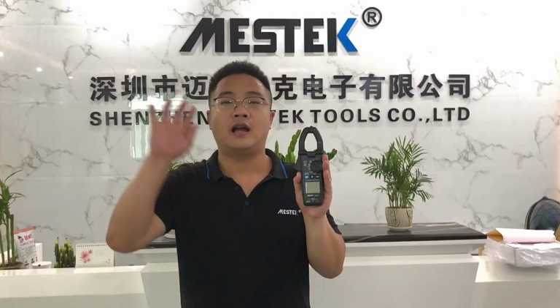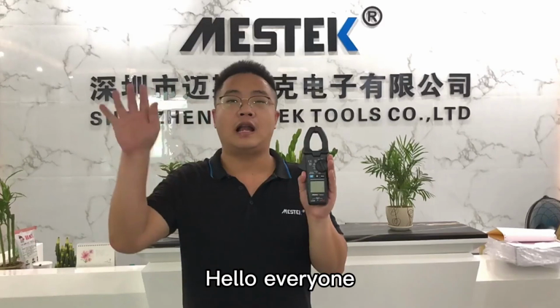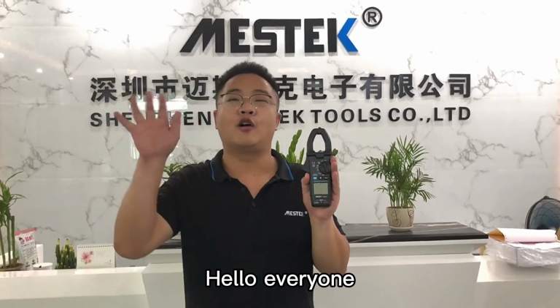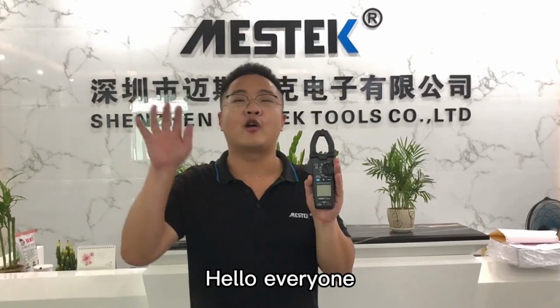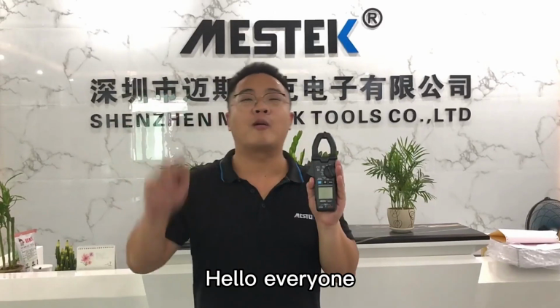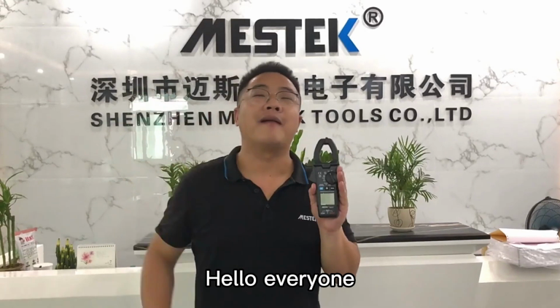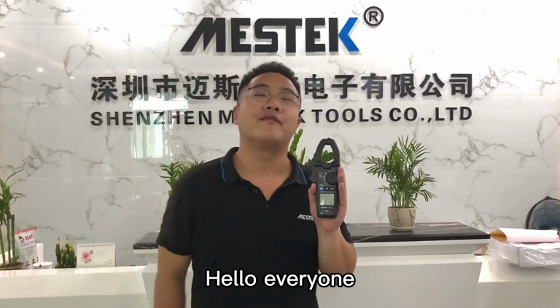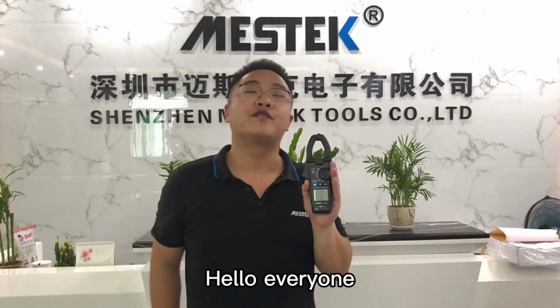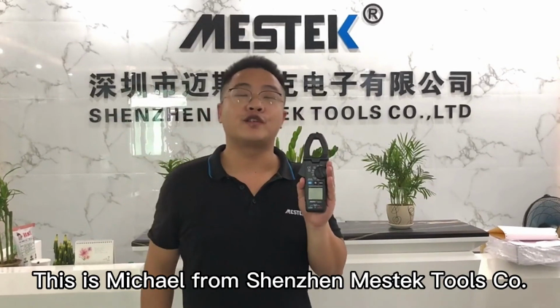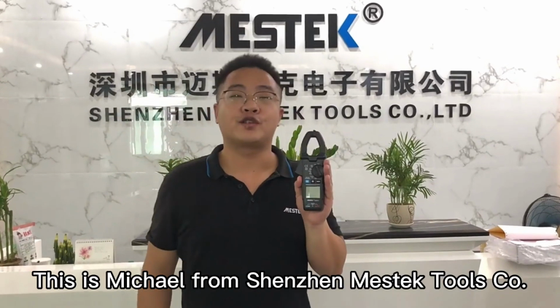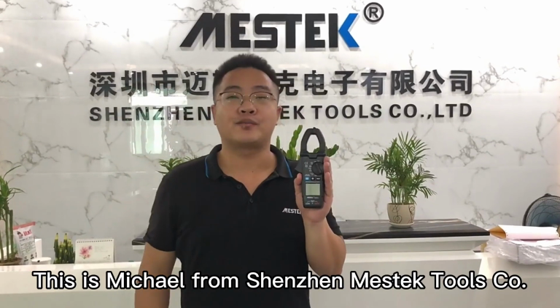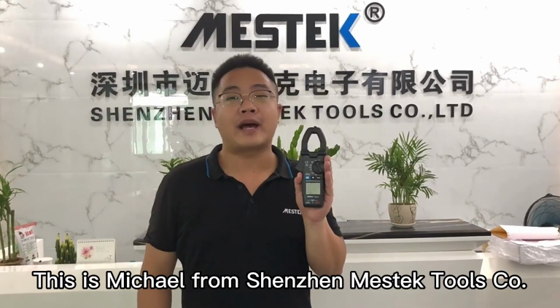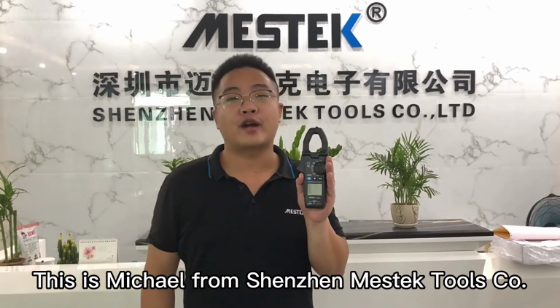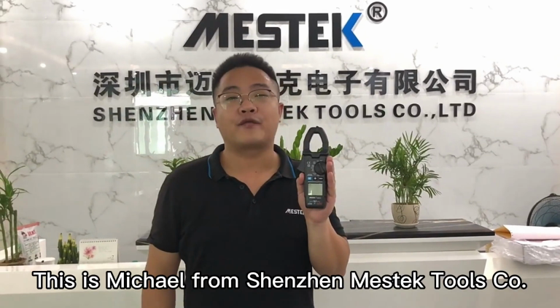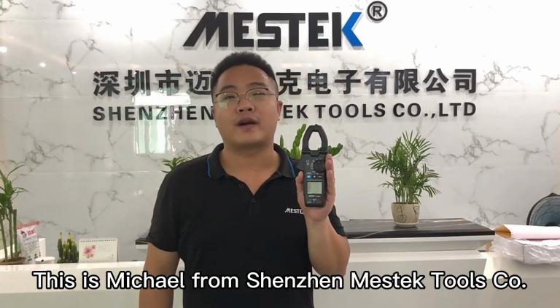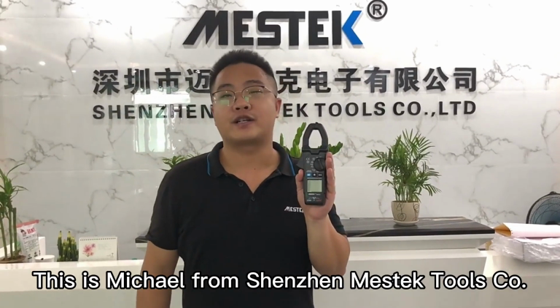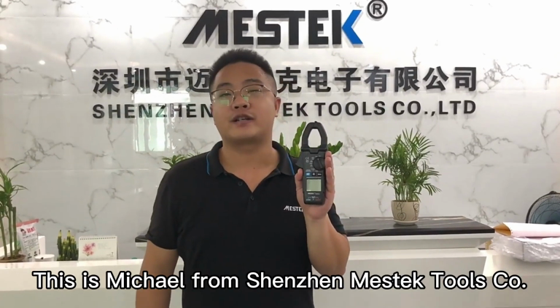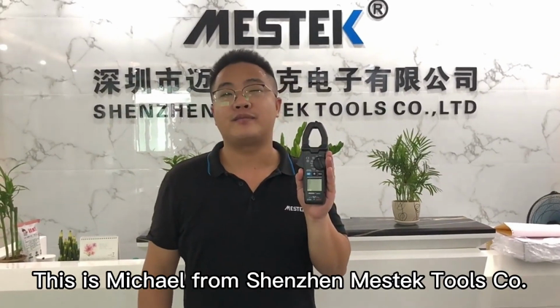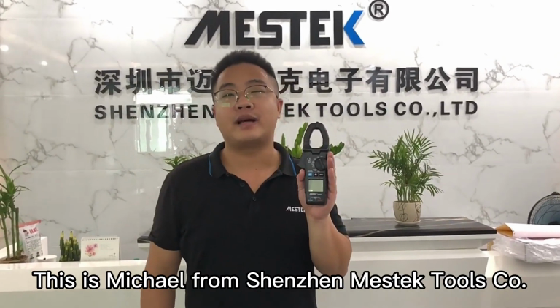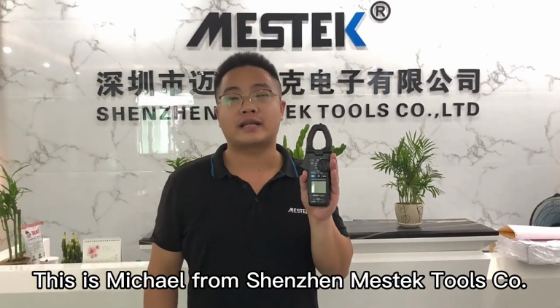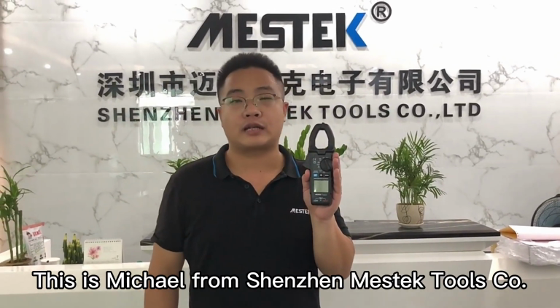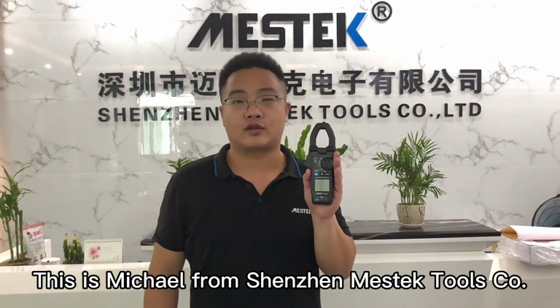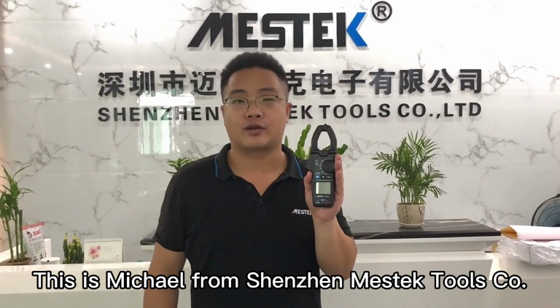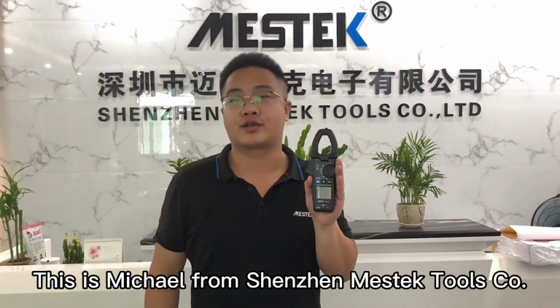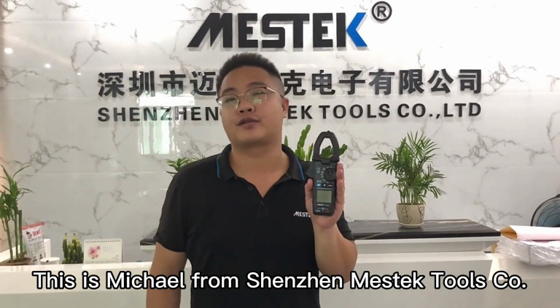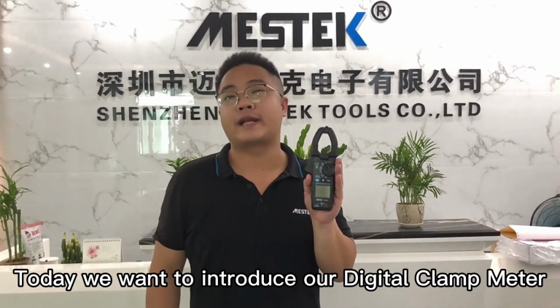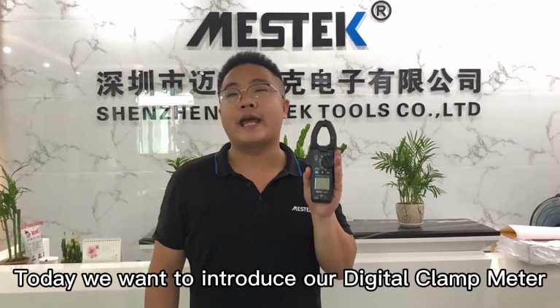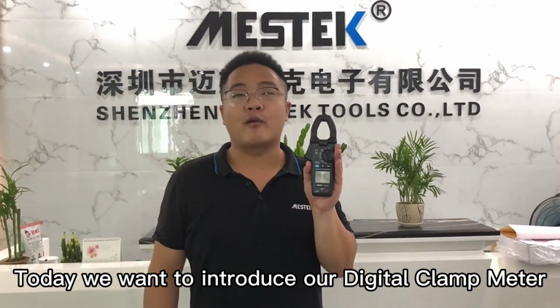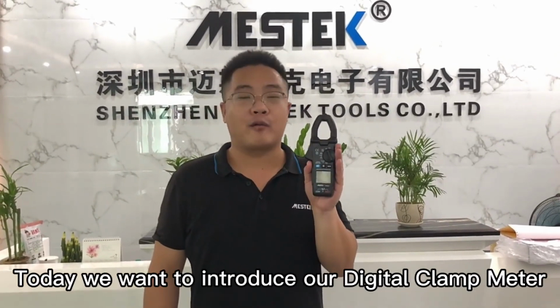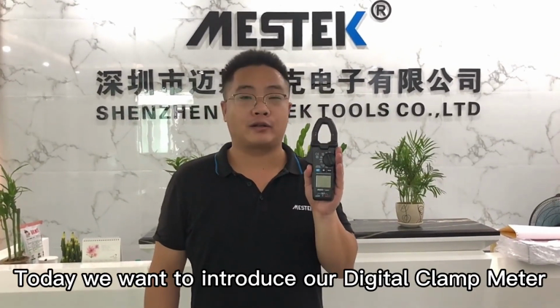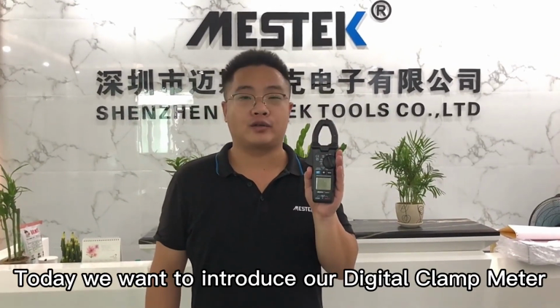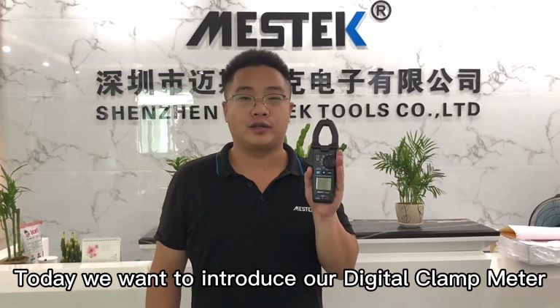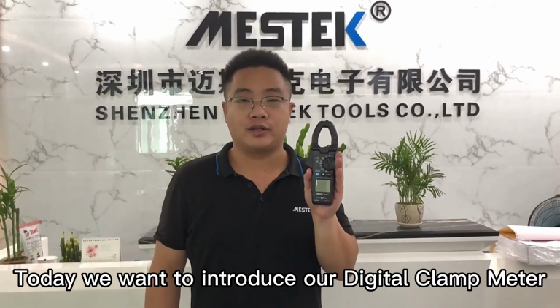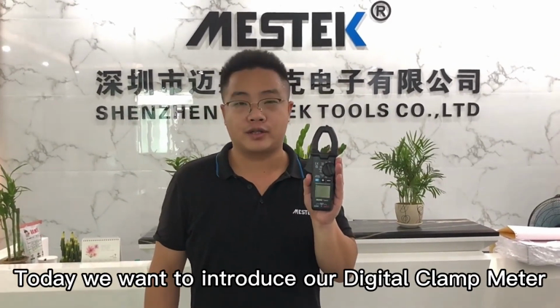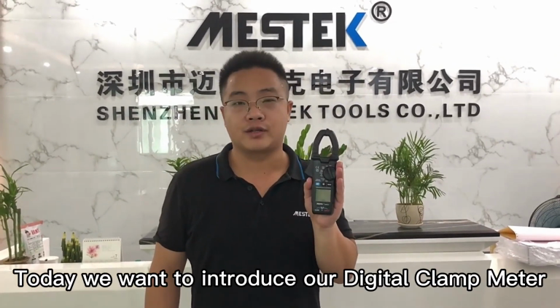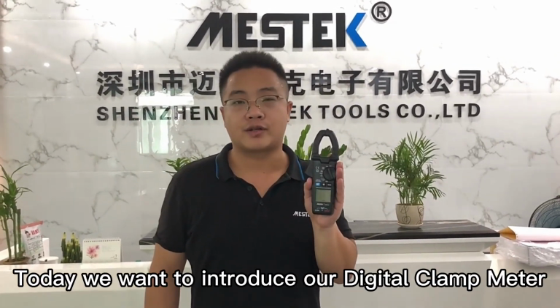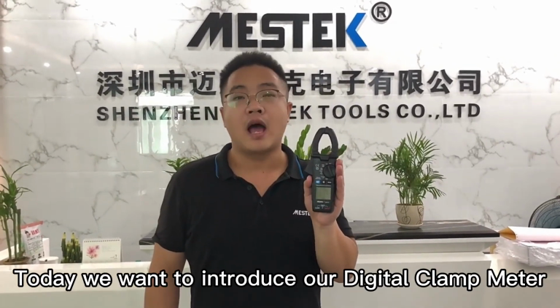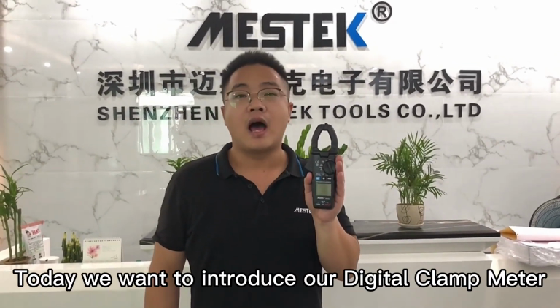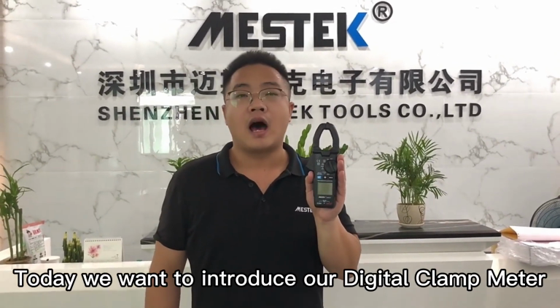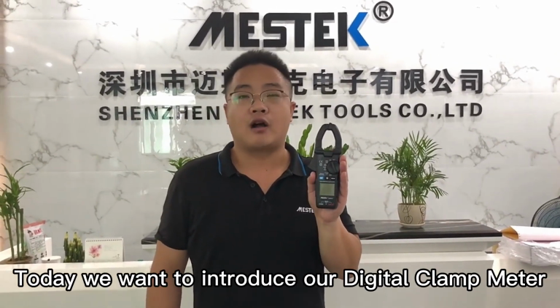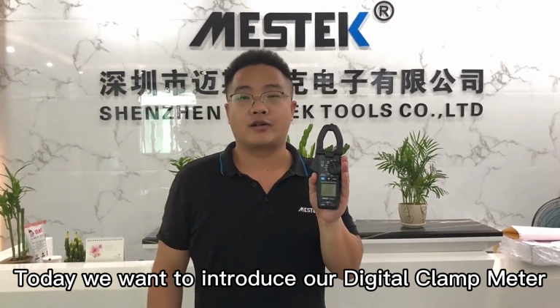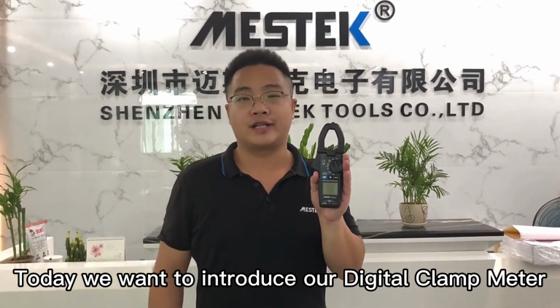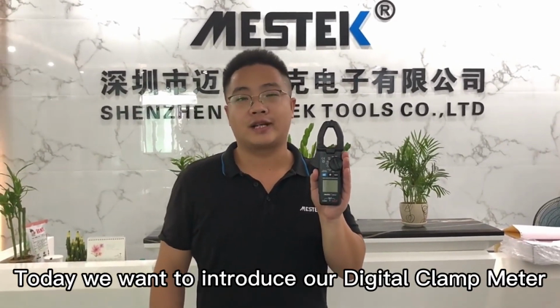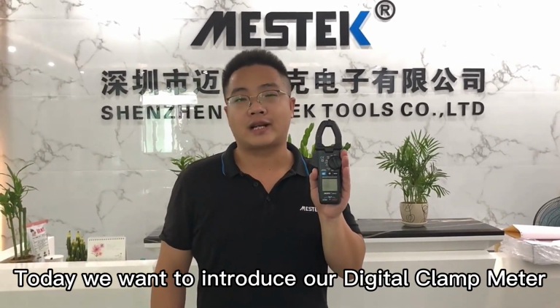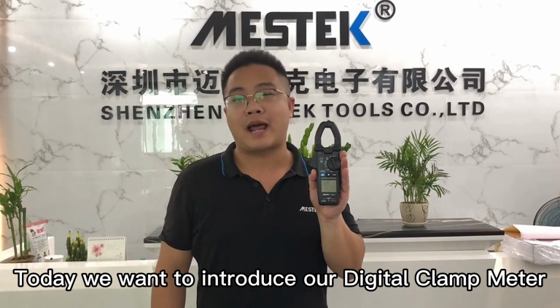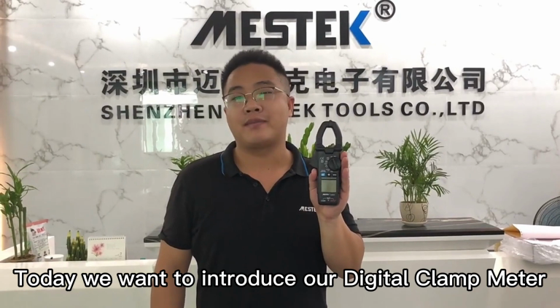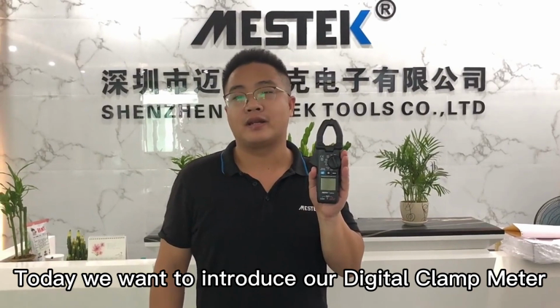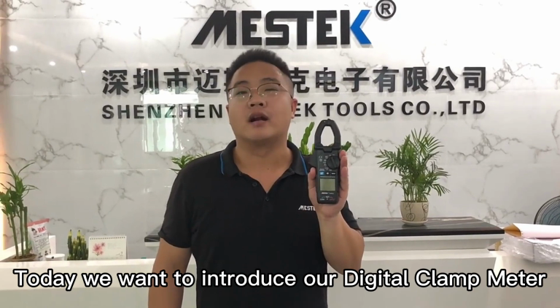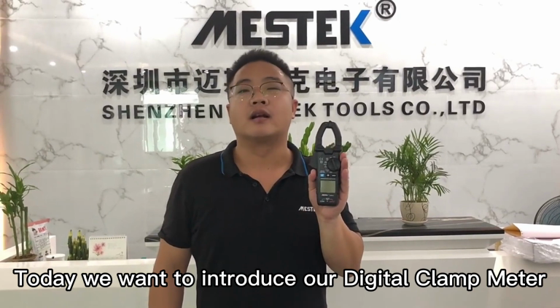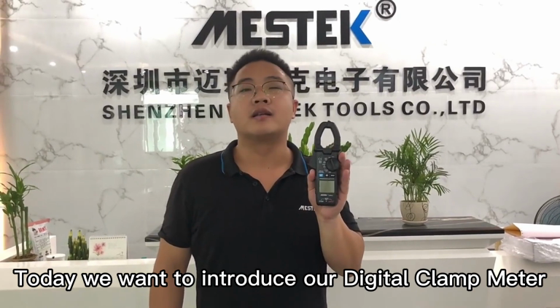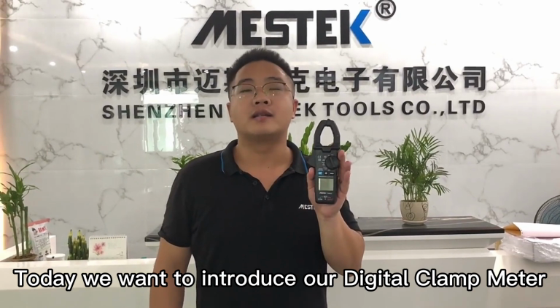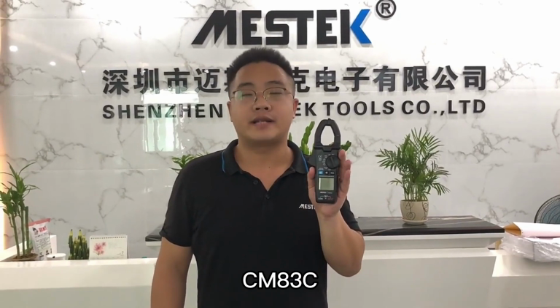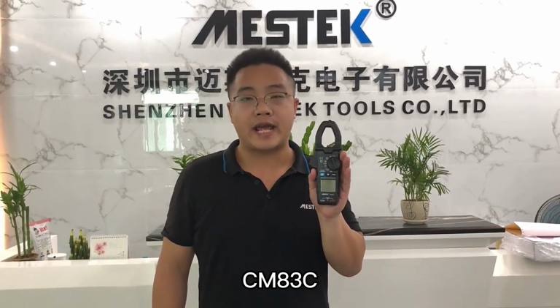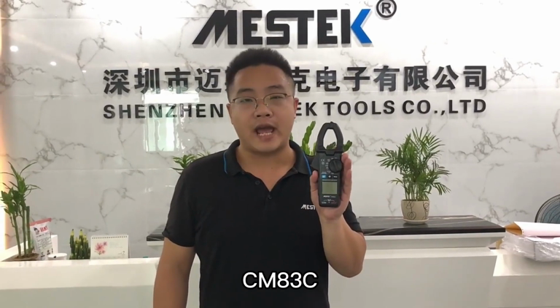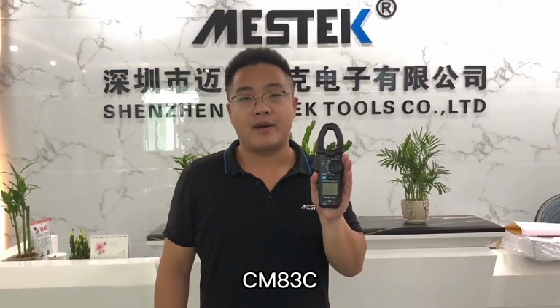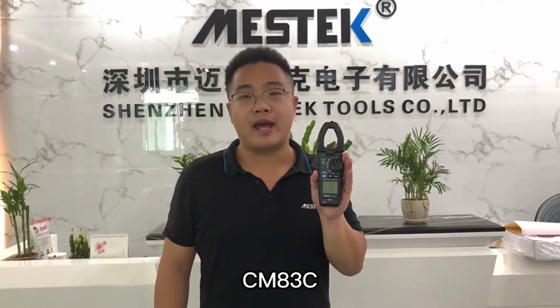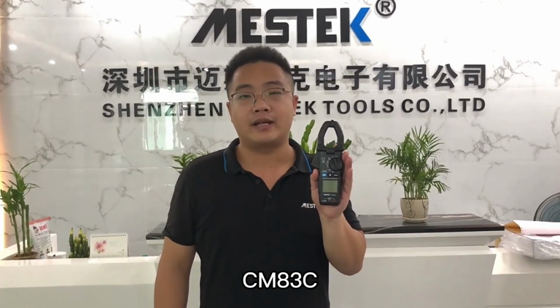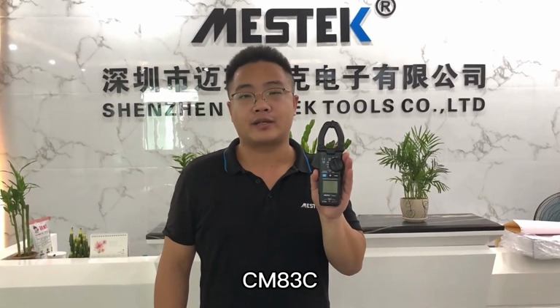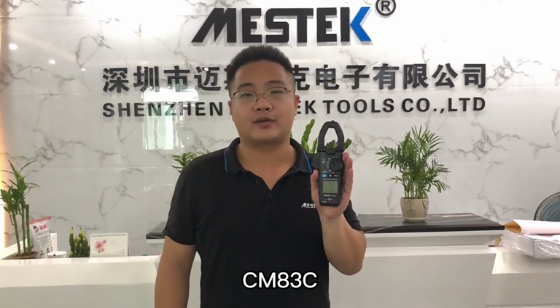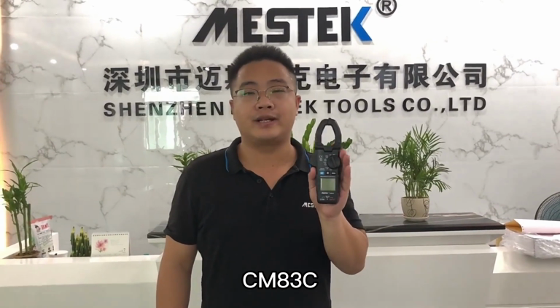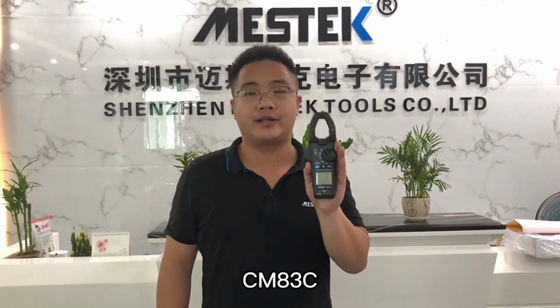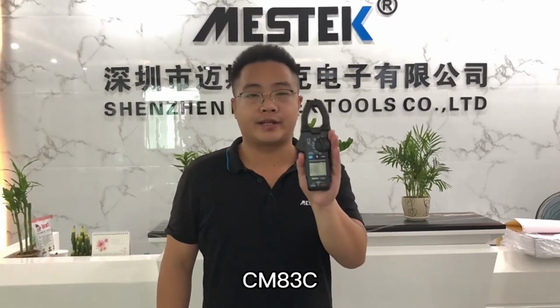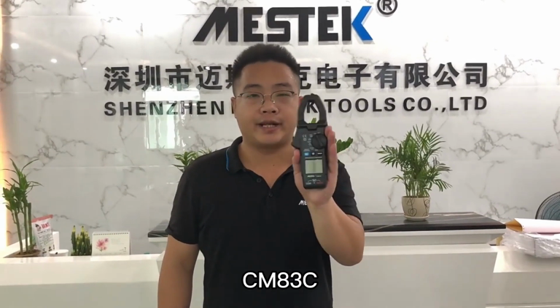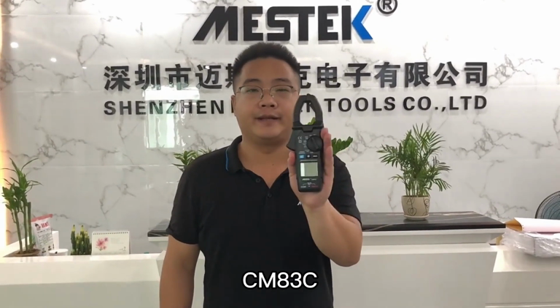Hello everyone, this is Michael from China Master Tours. Today we want to introduce our clamp meter CM83C.